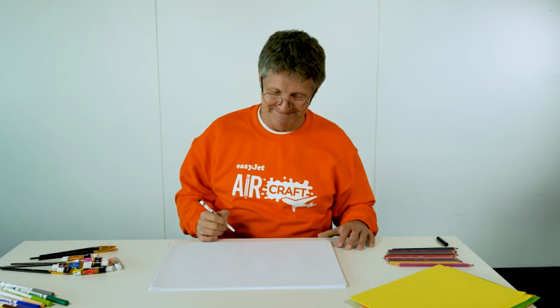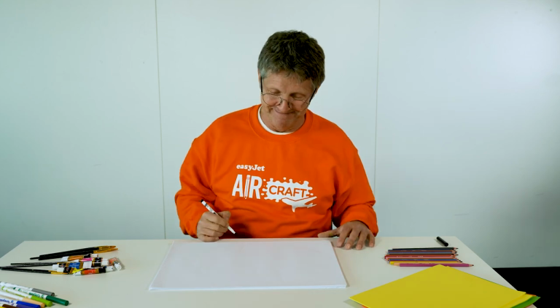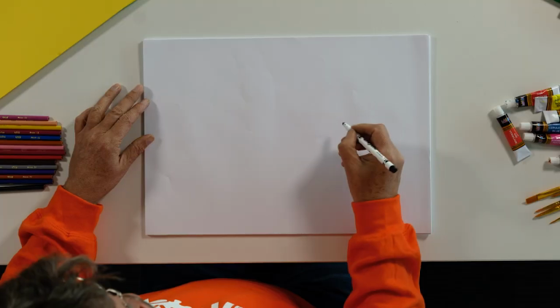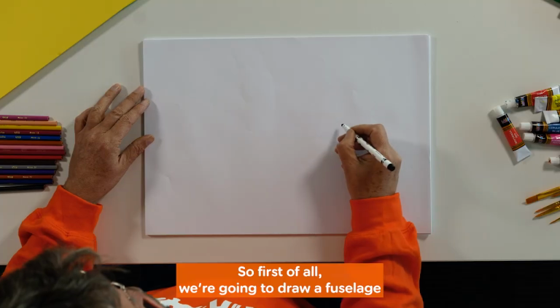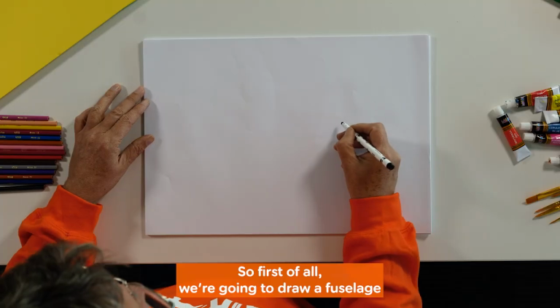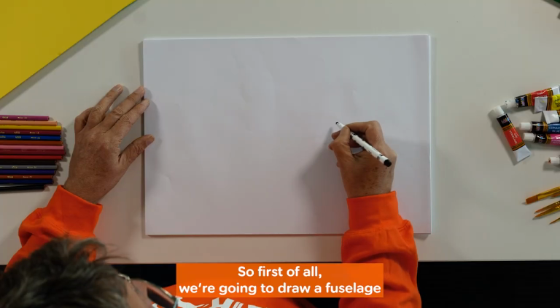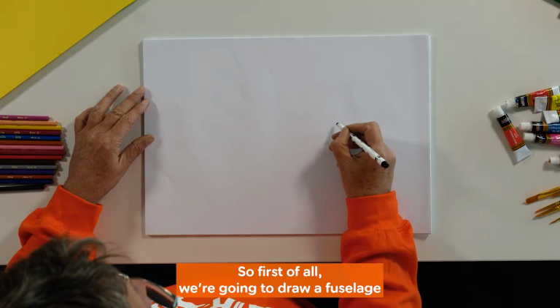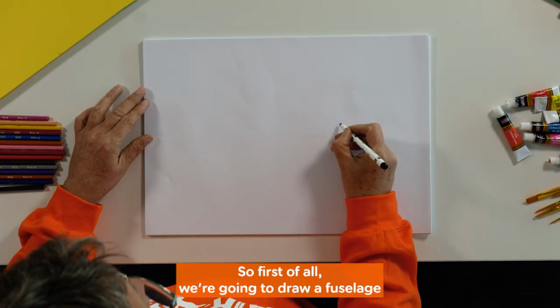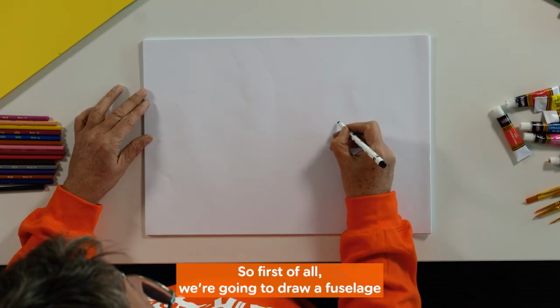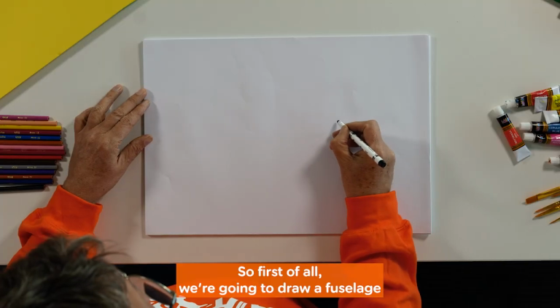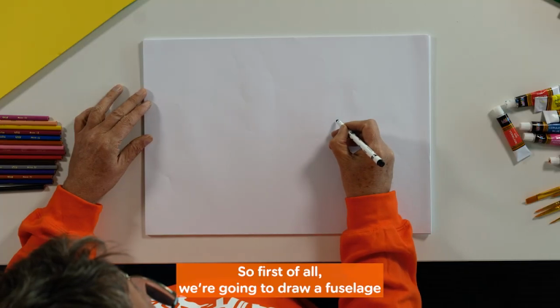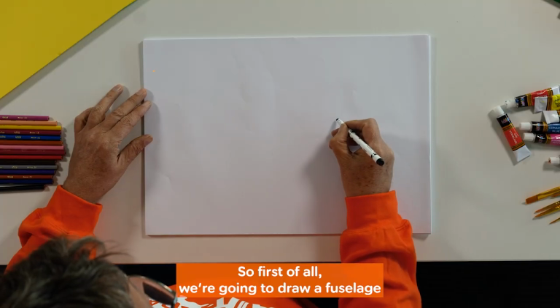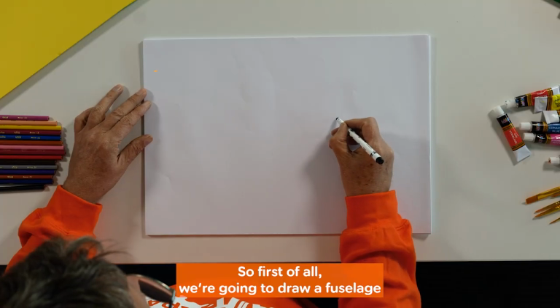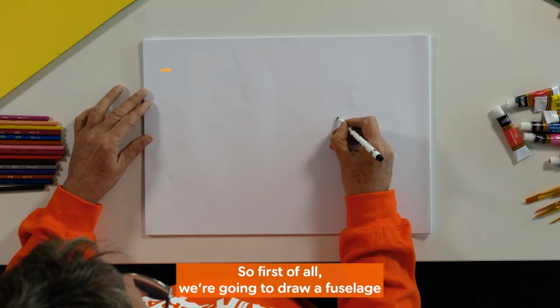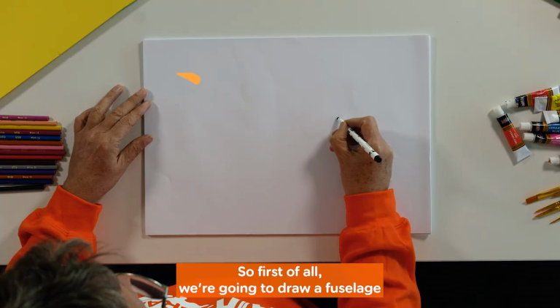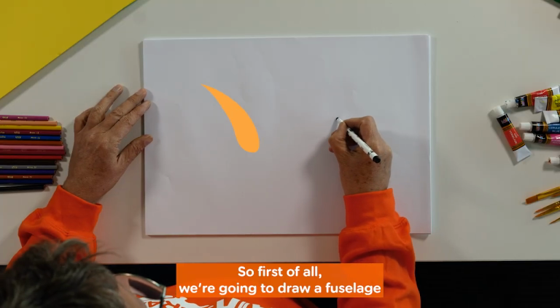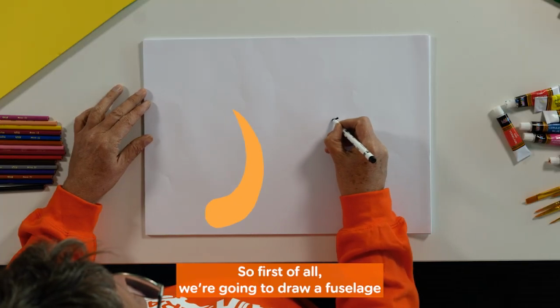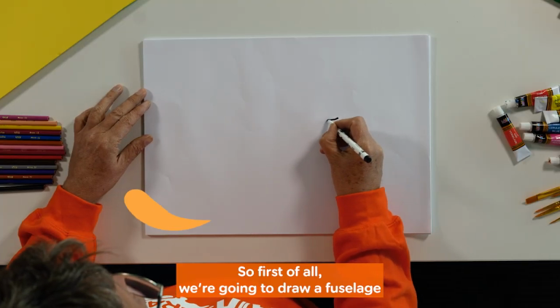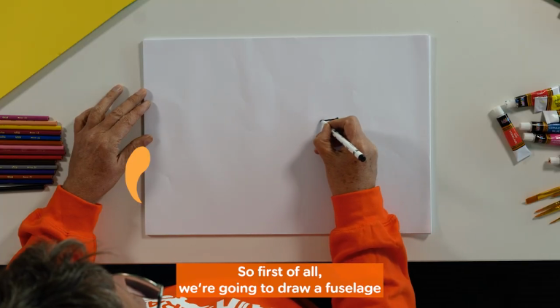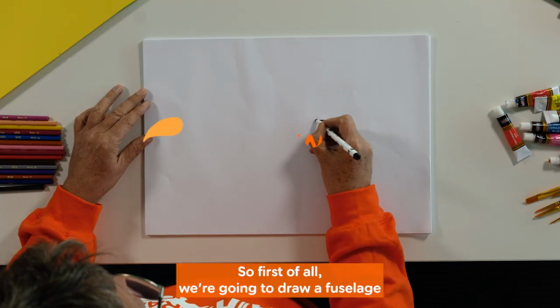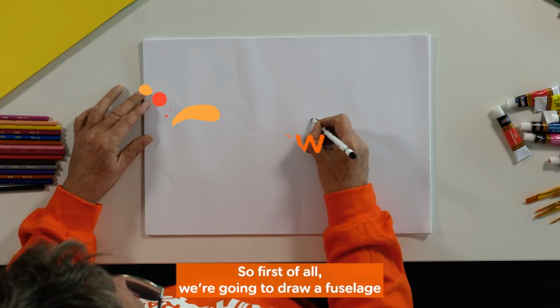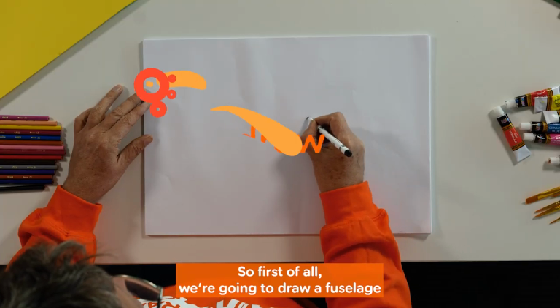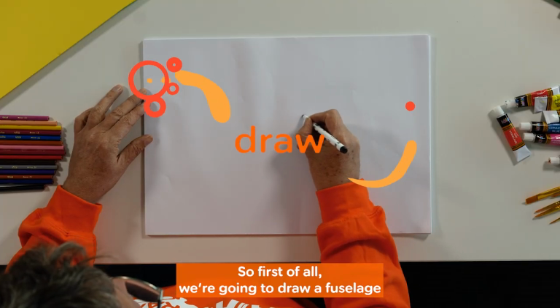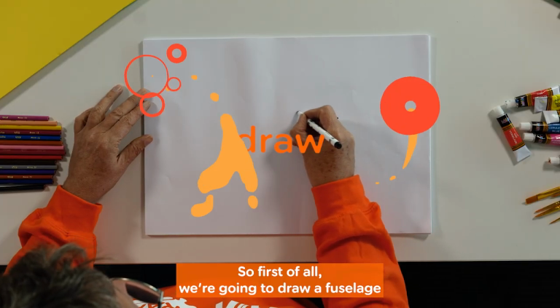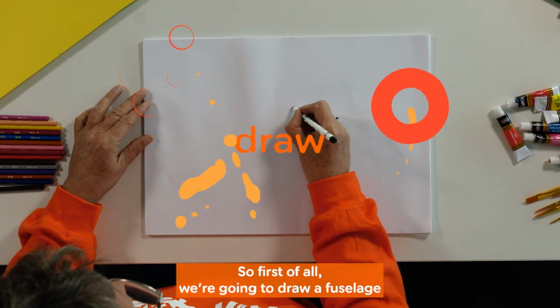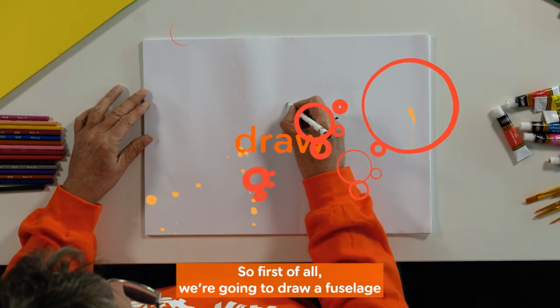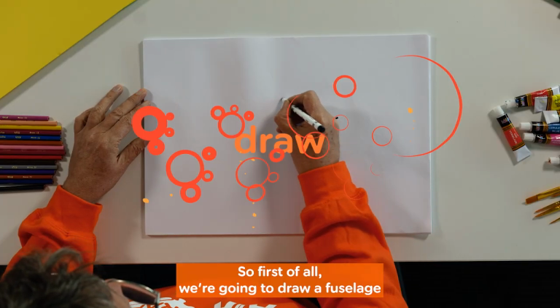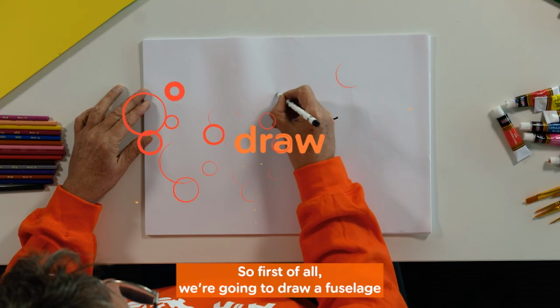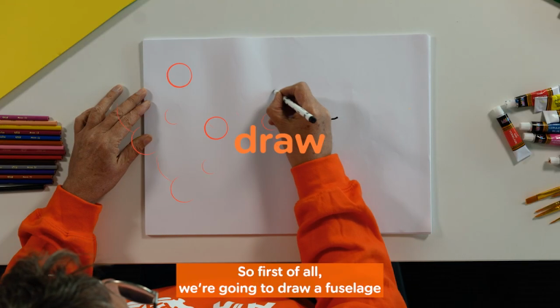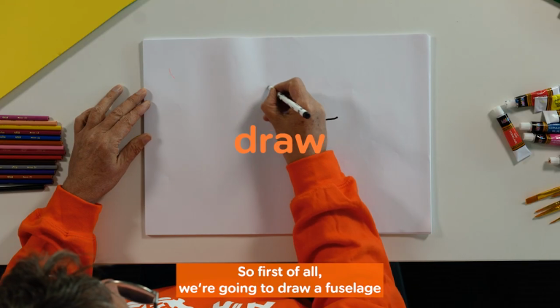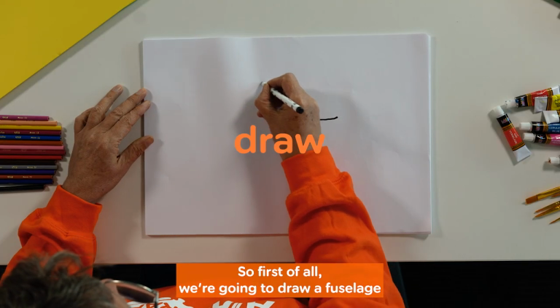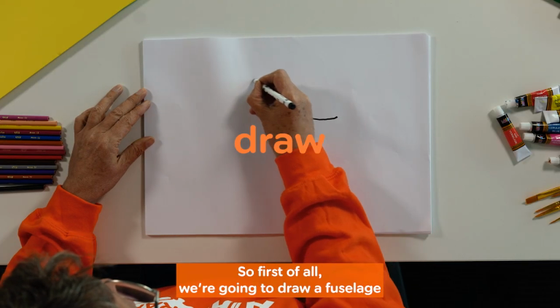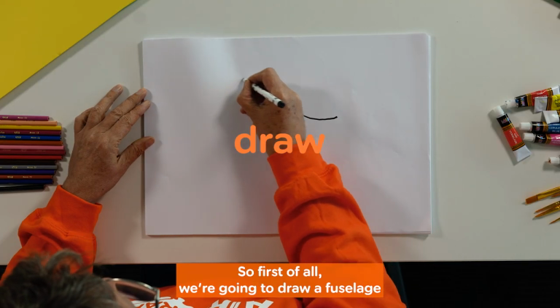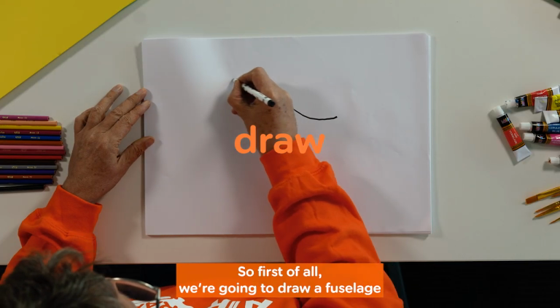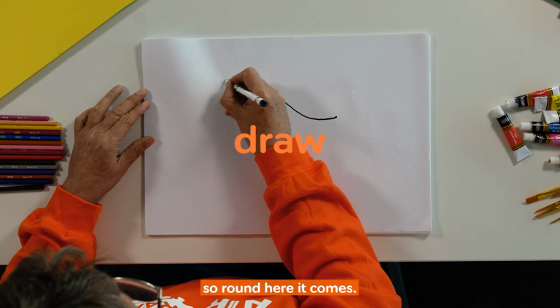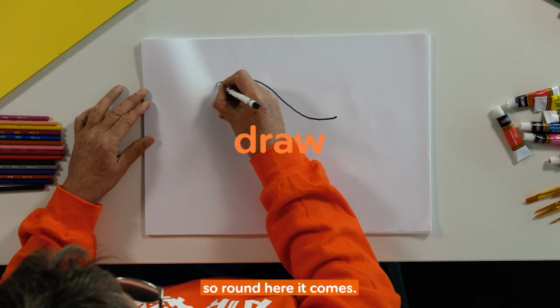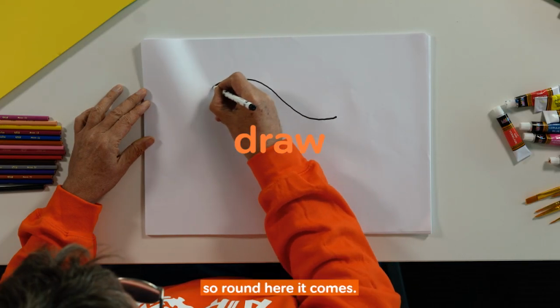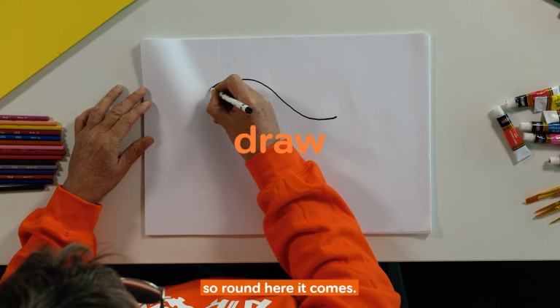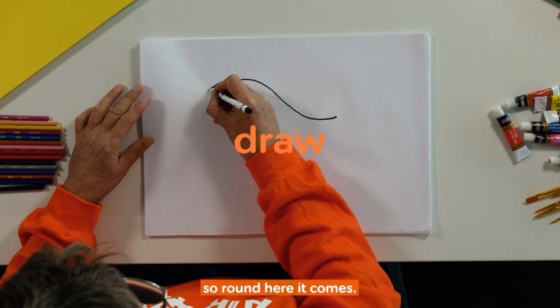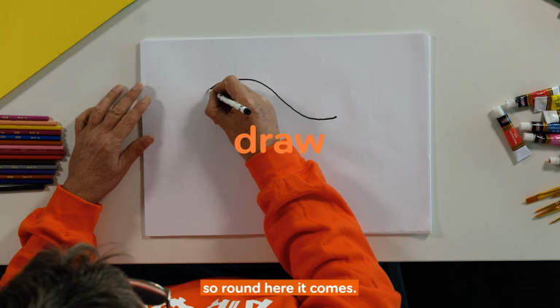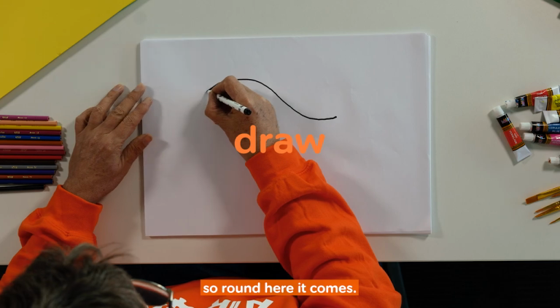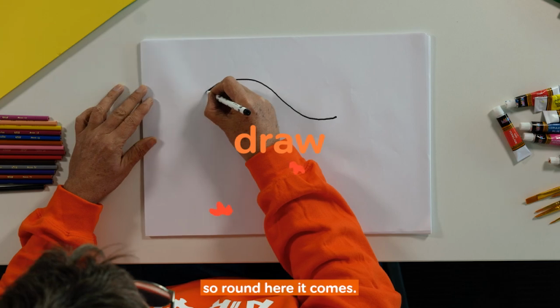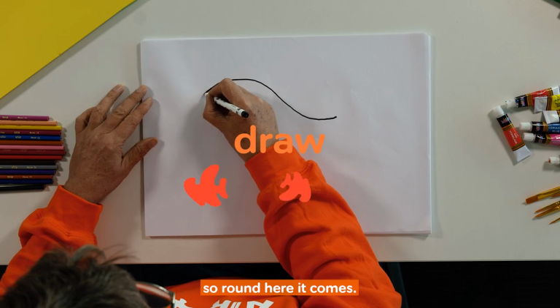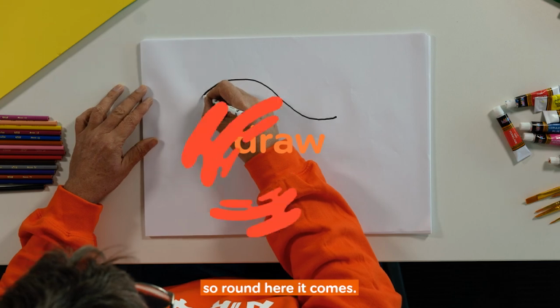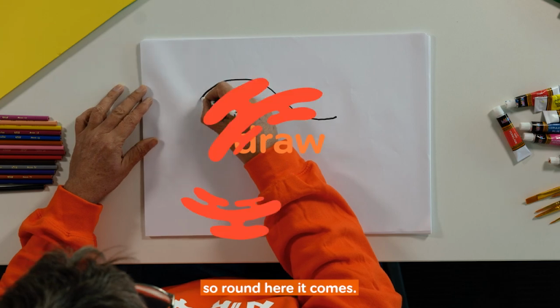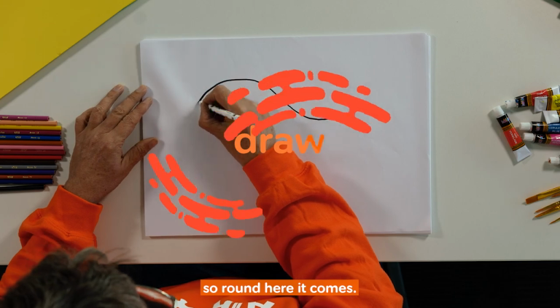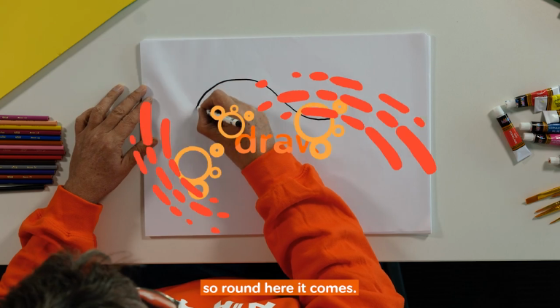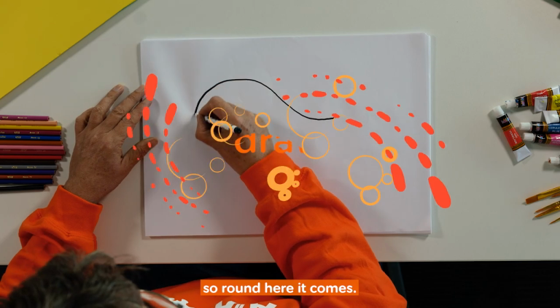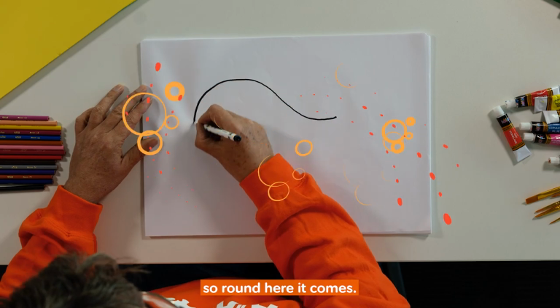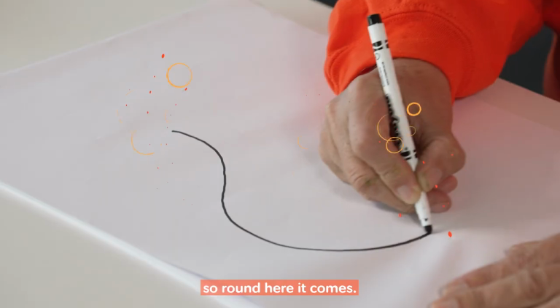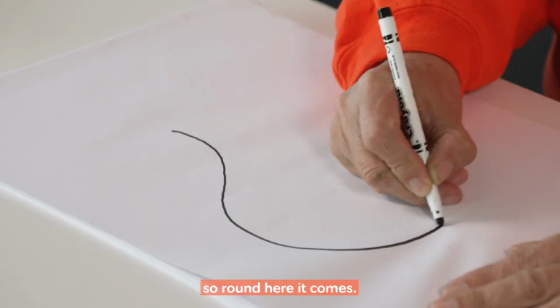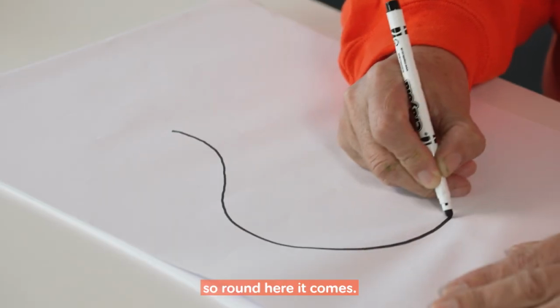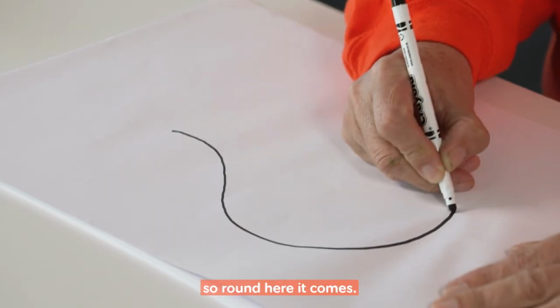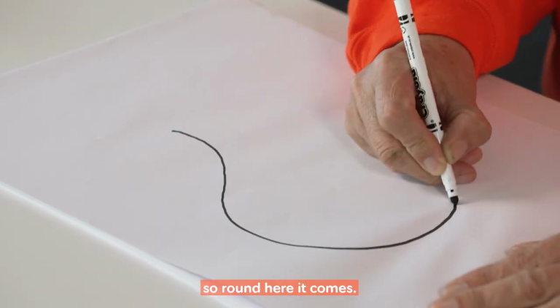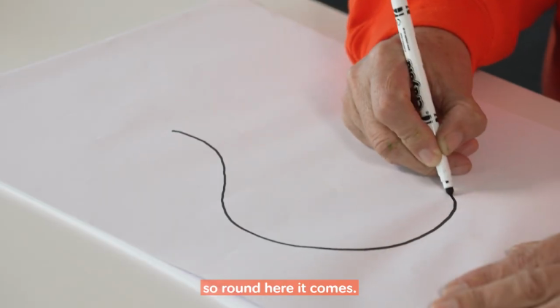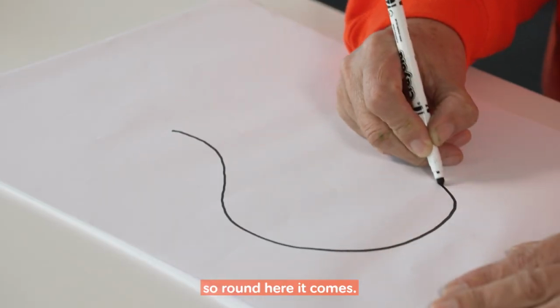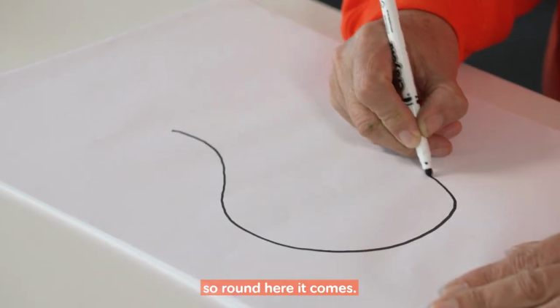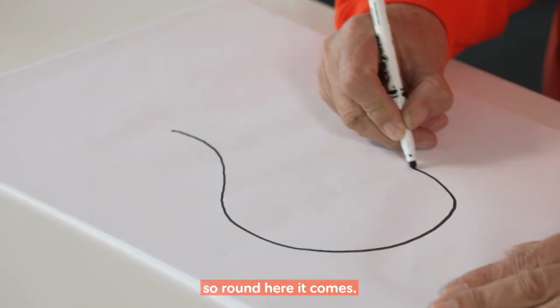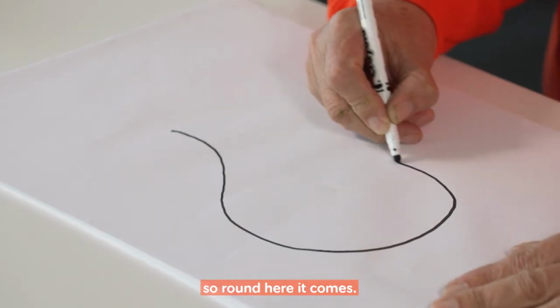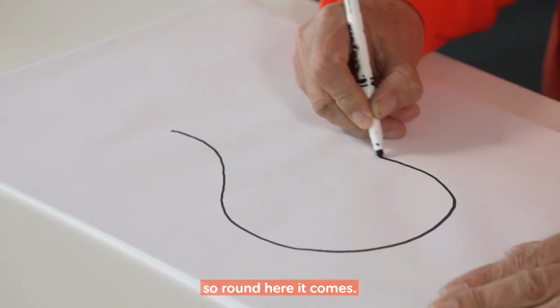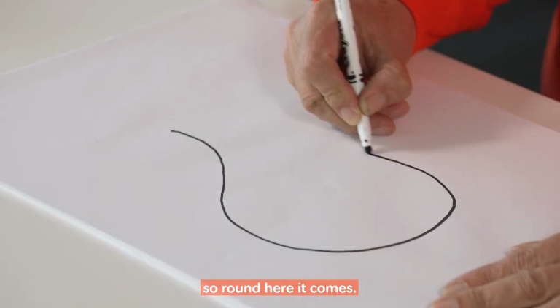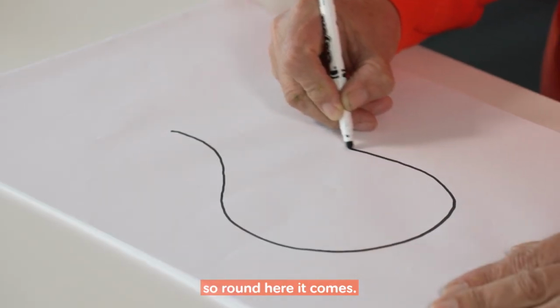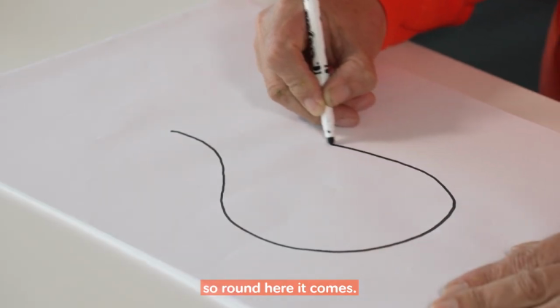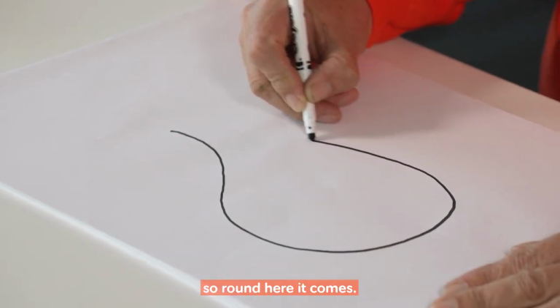So first of all we're going to draw a fuselage, so around here it comes,